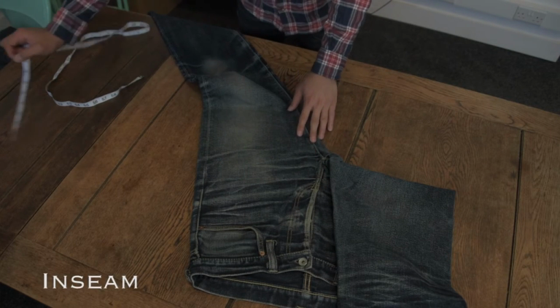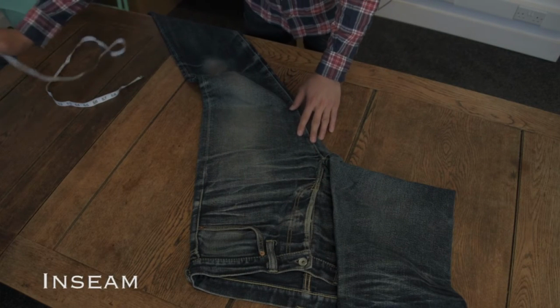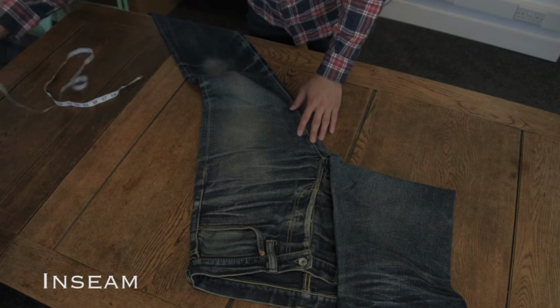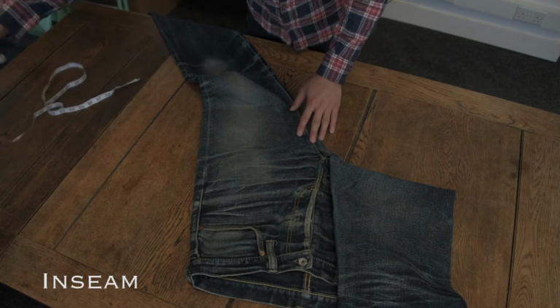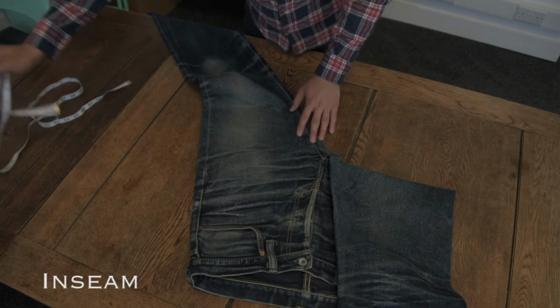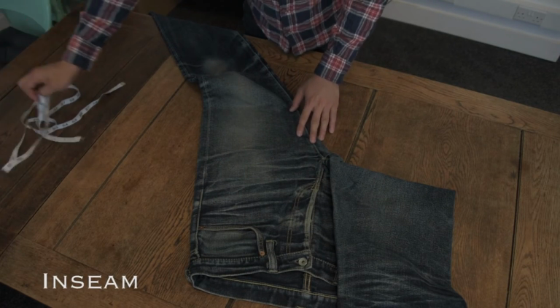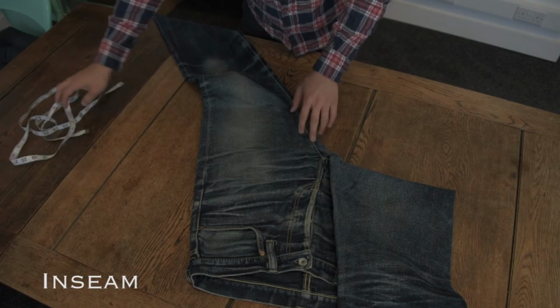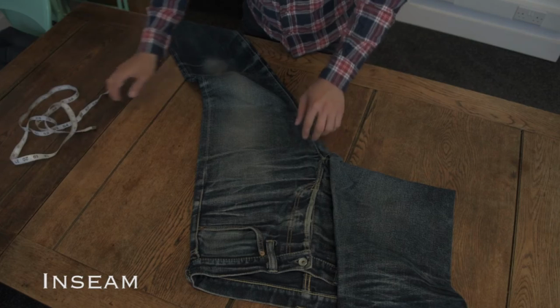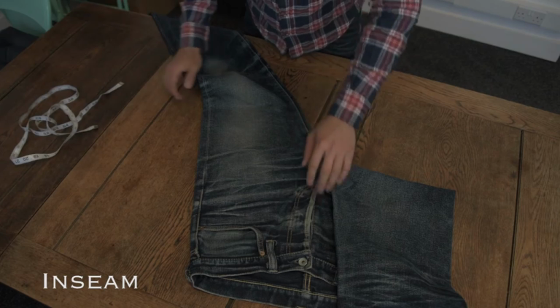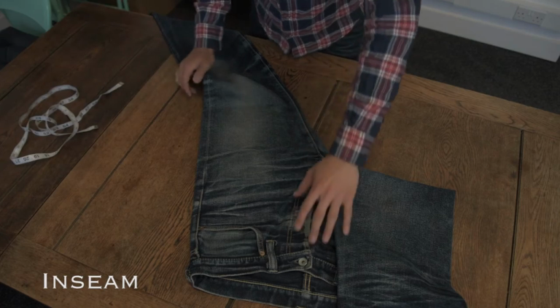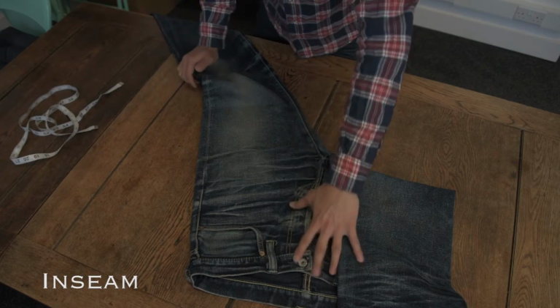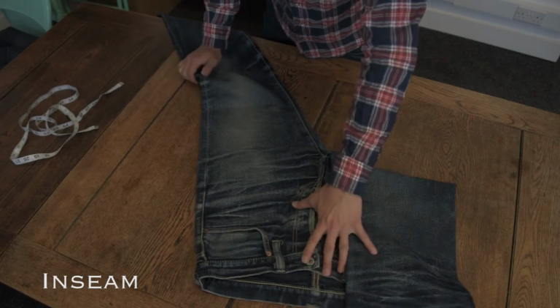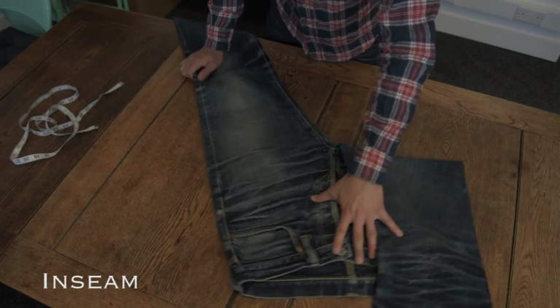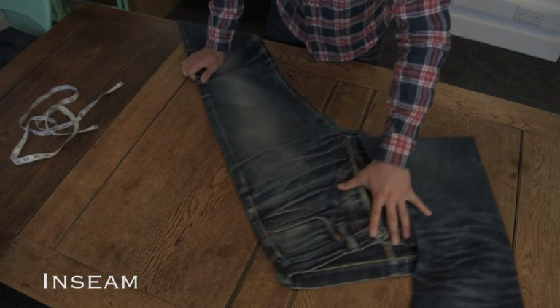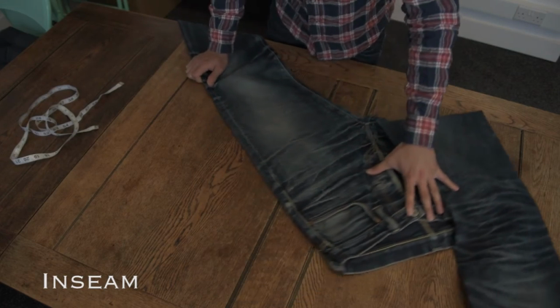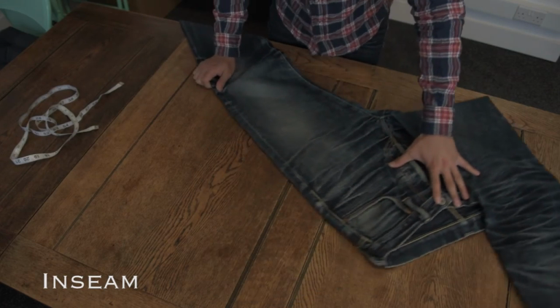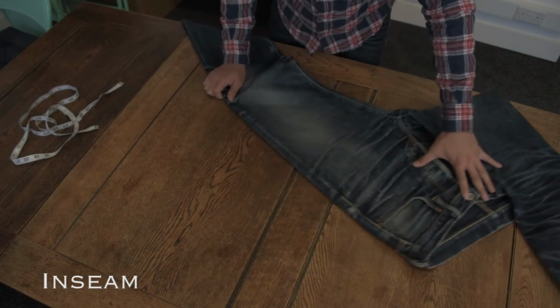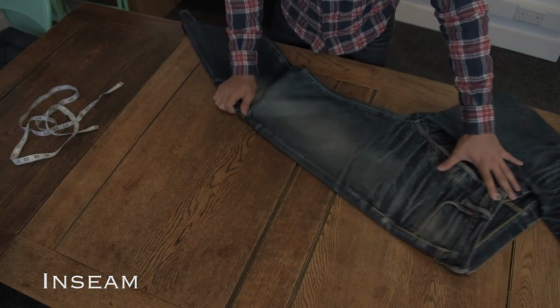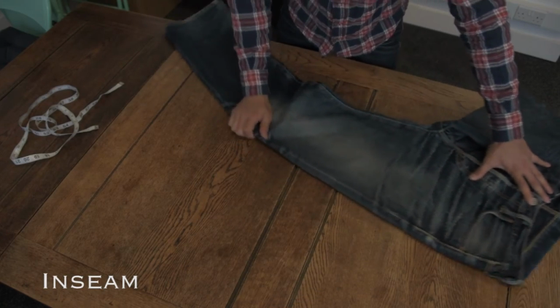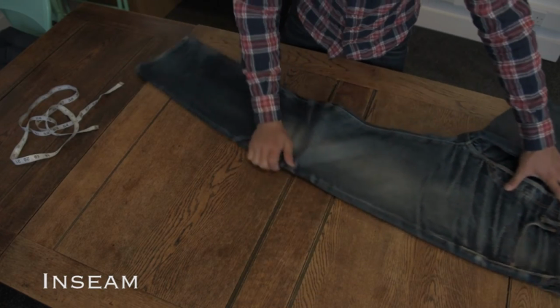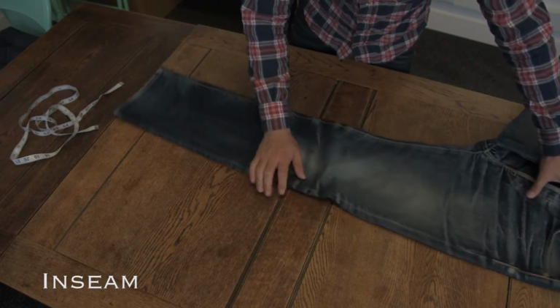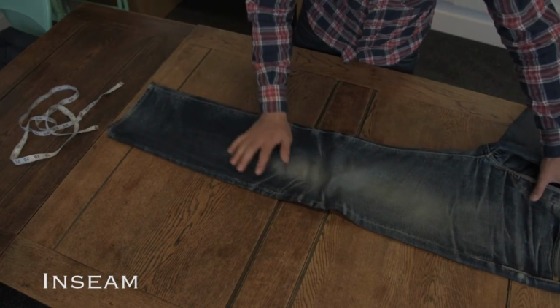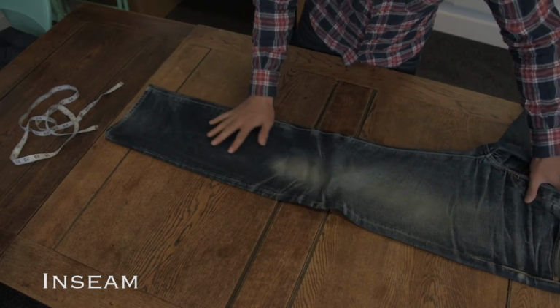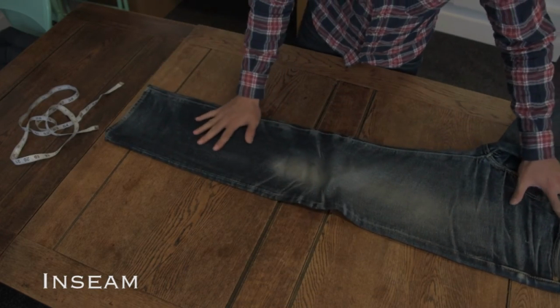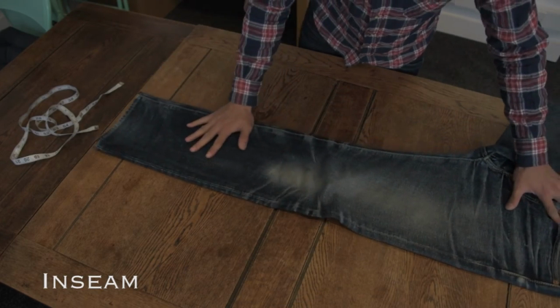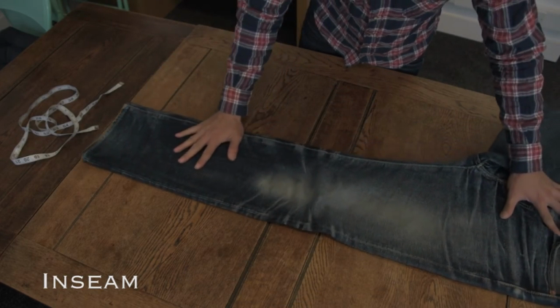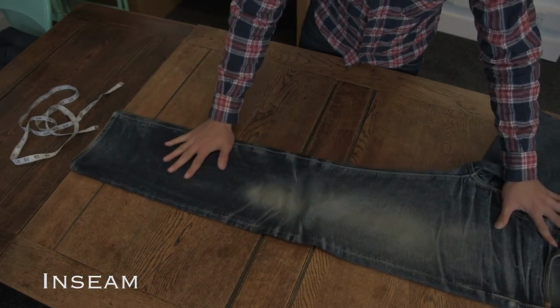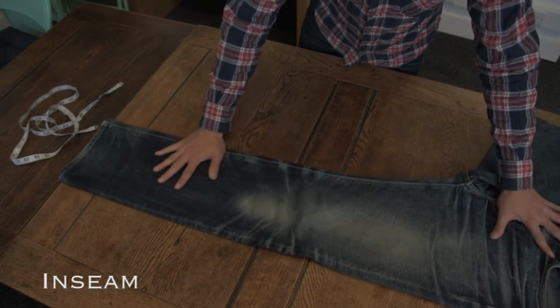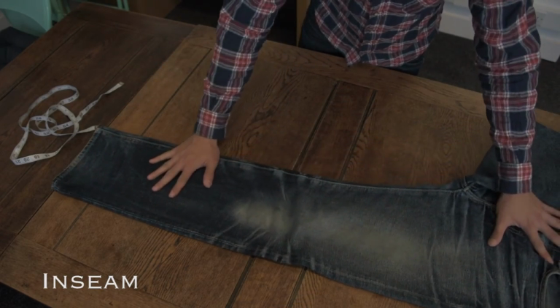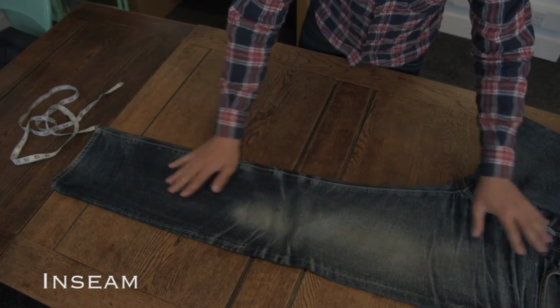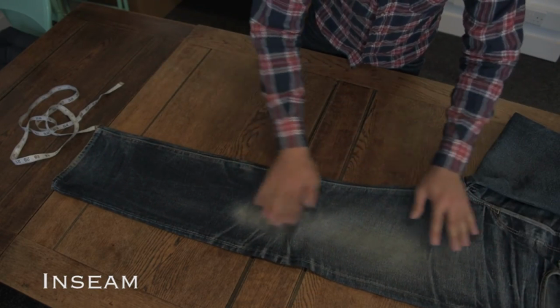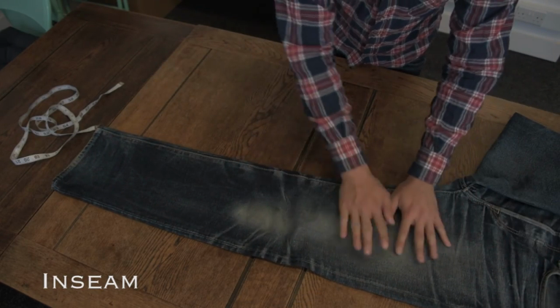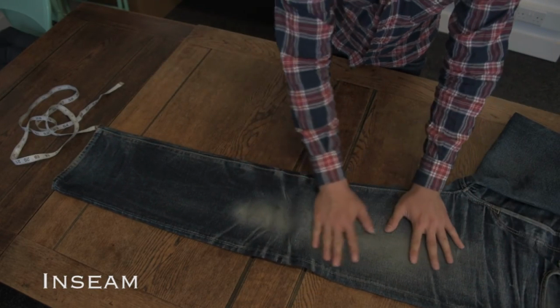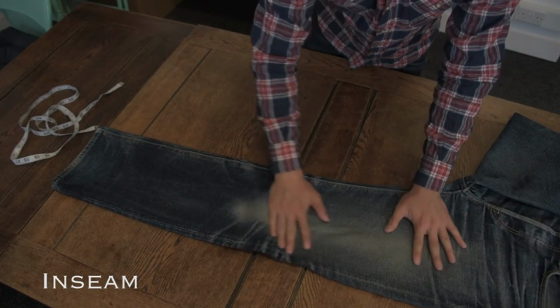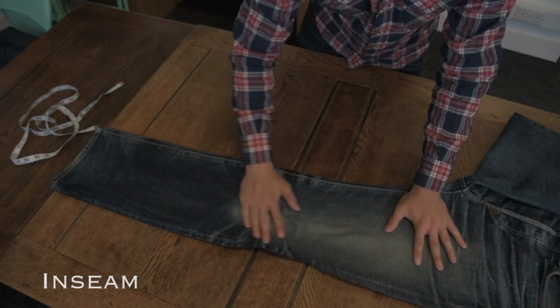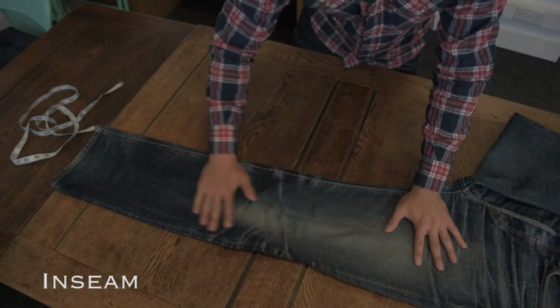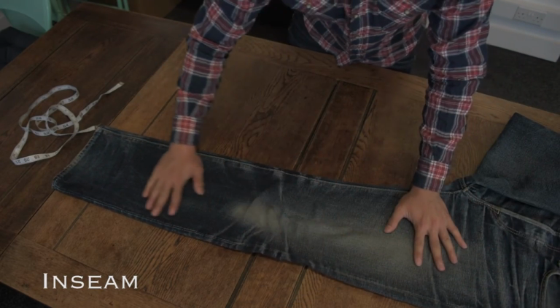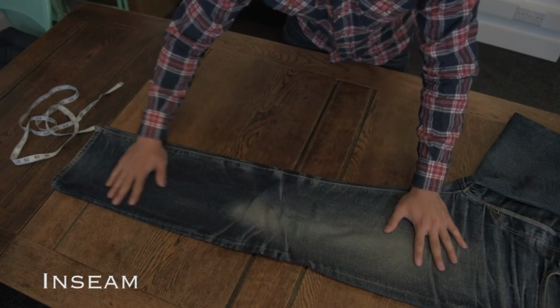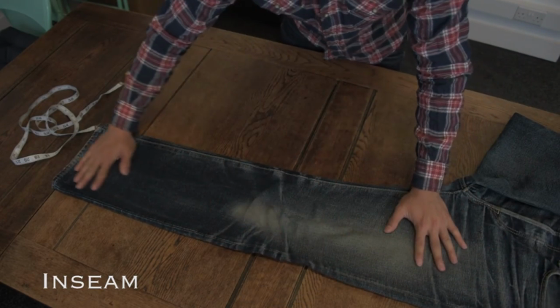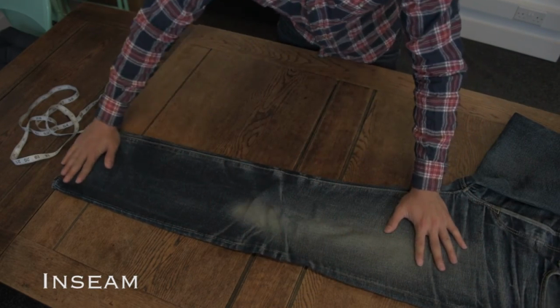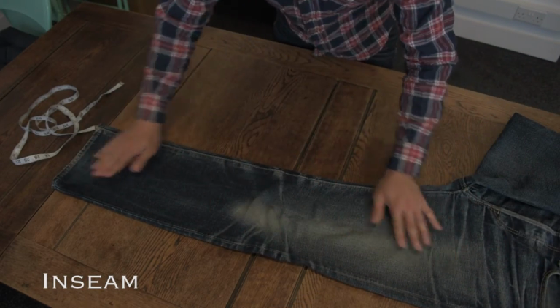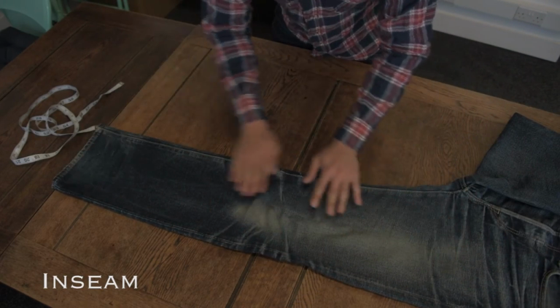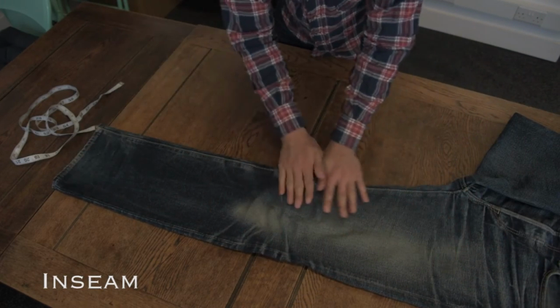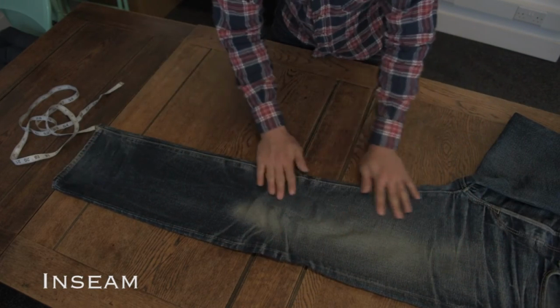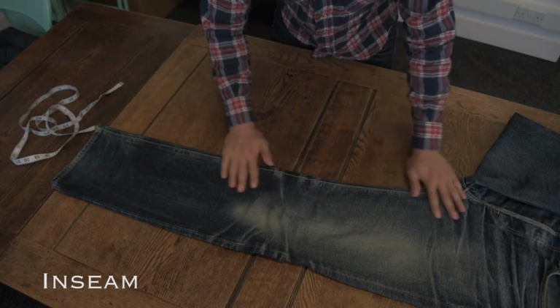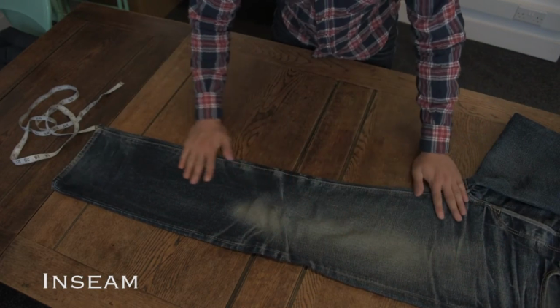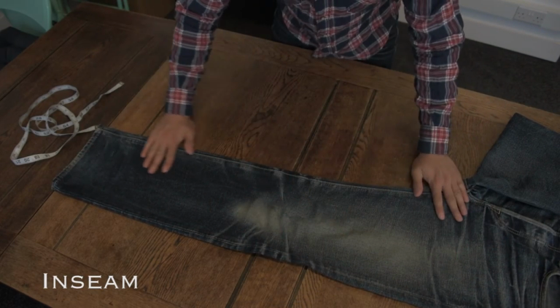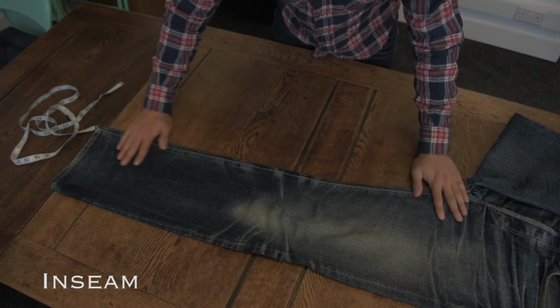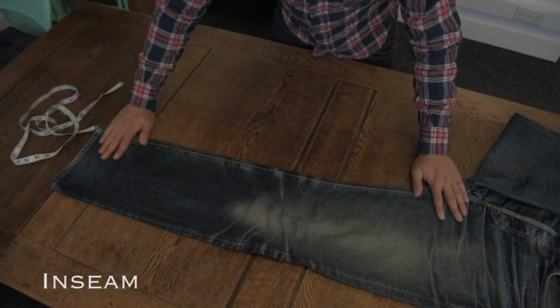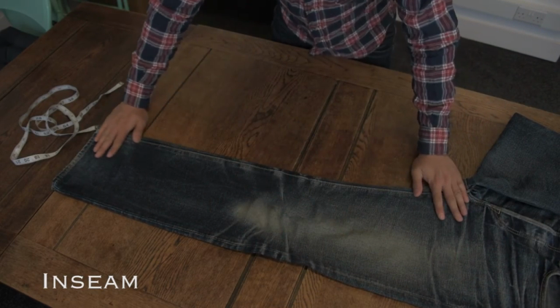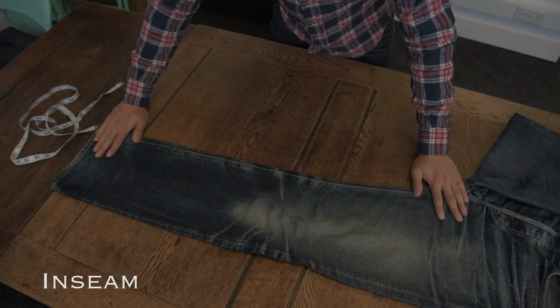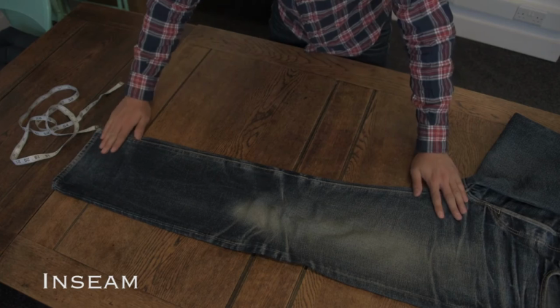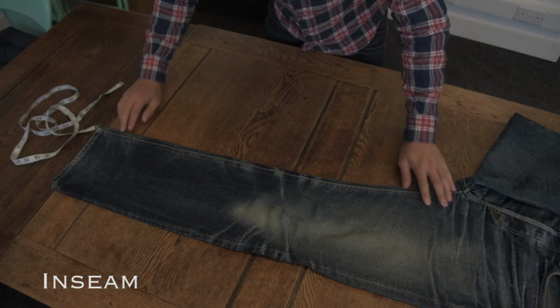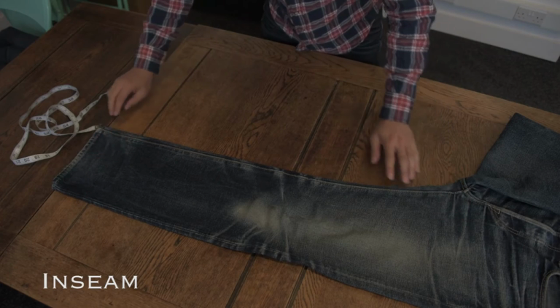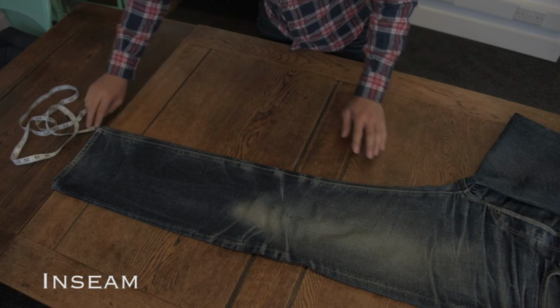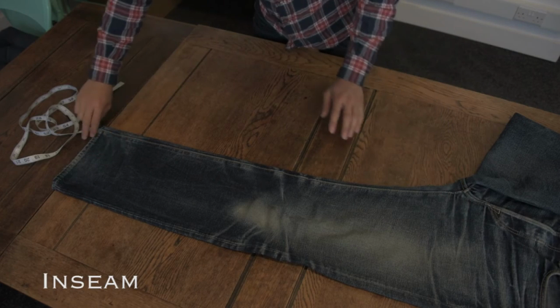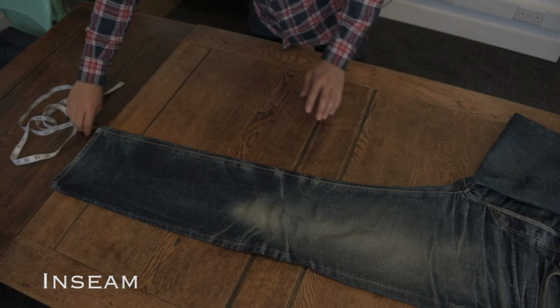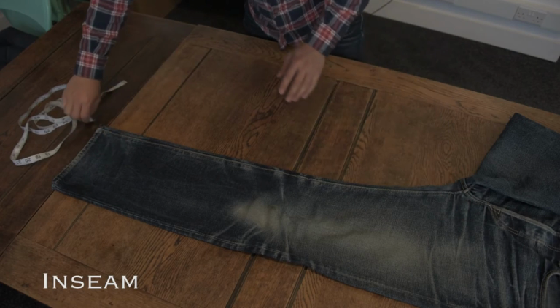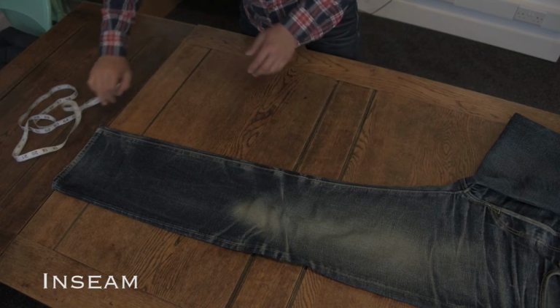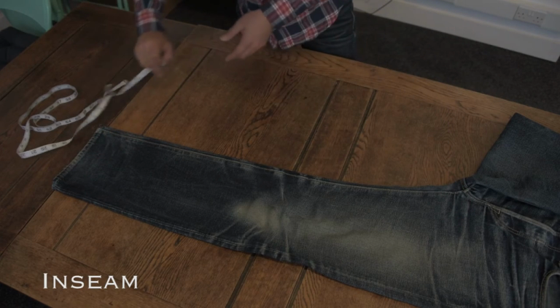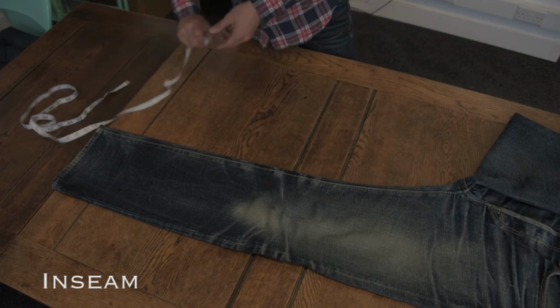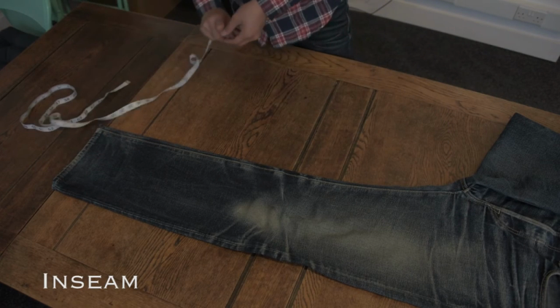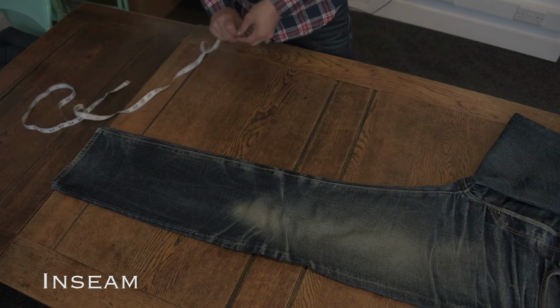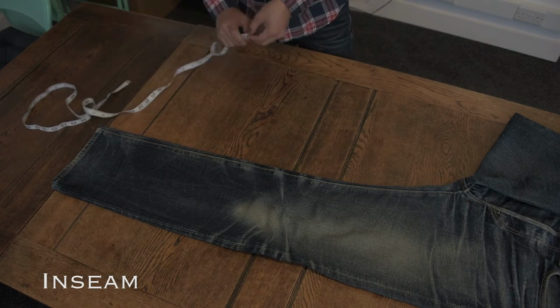Inseam measurement is taken from the crotch all the way down the leg to the hem, following the curve of the inside leg seam.